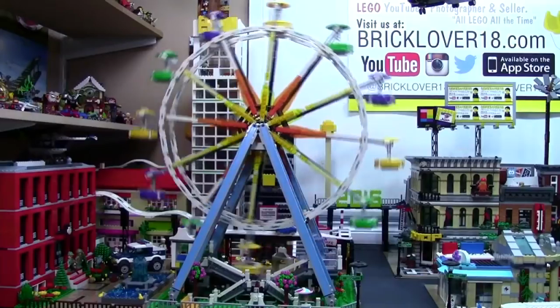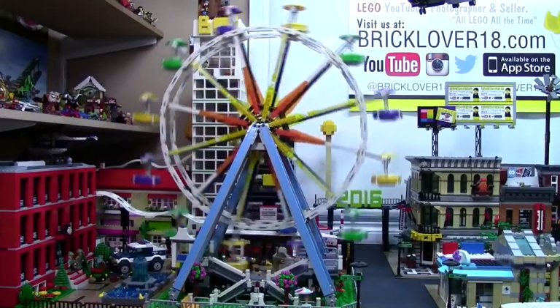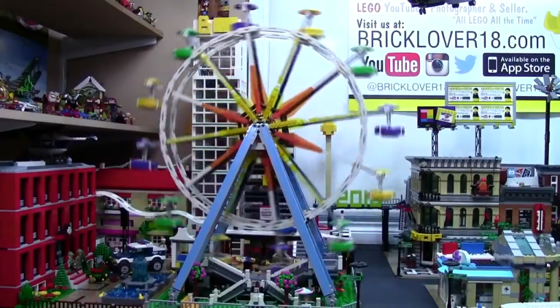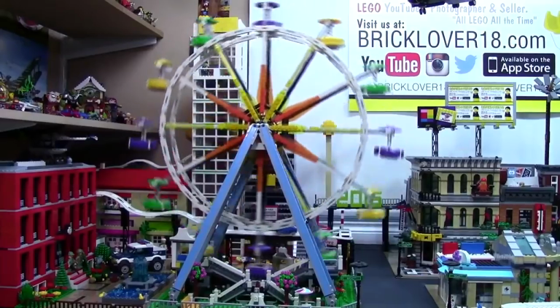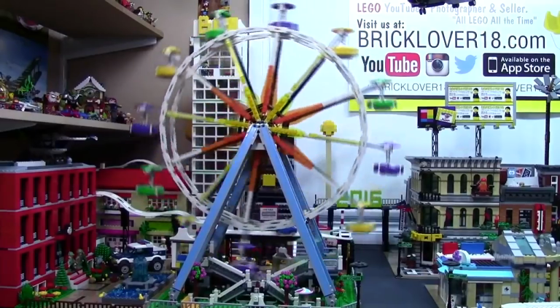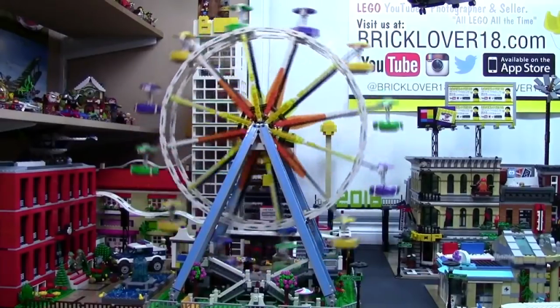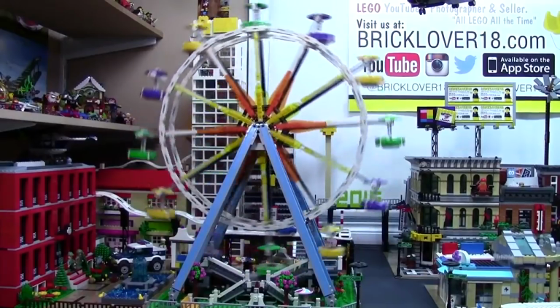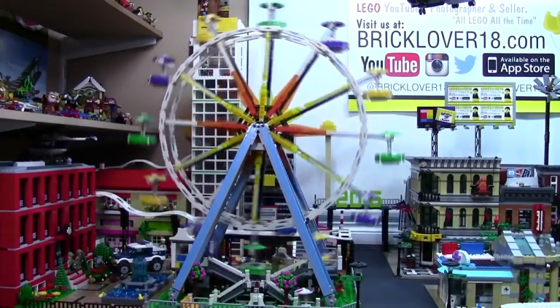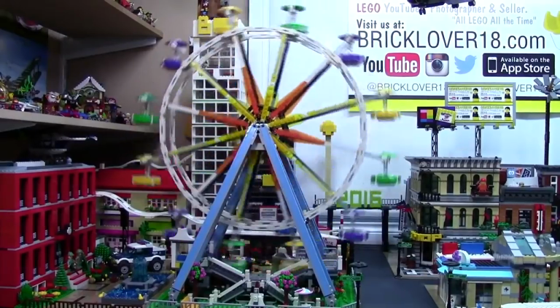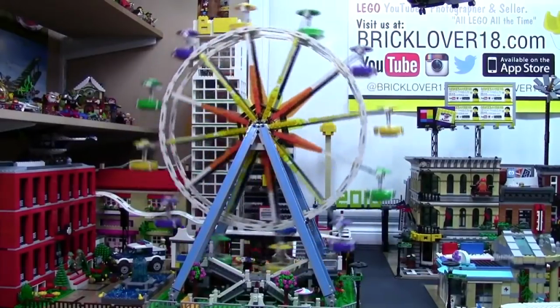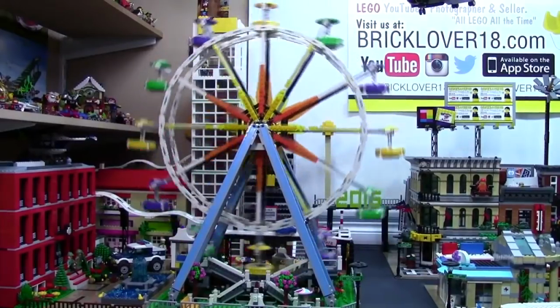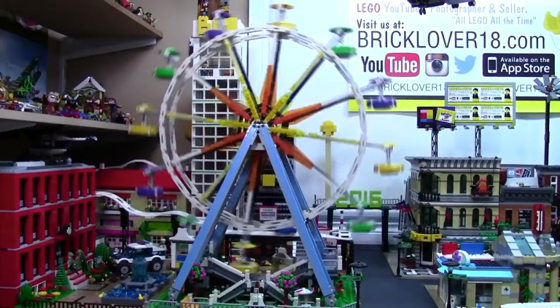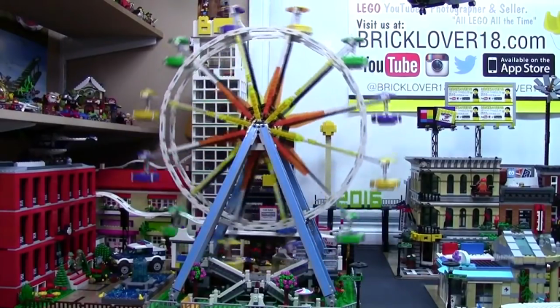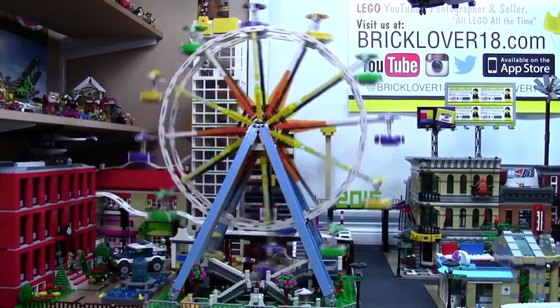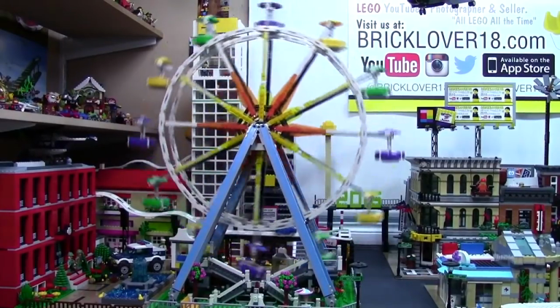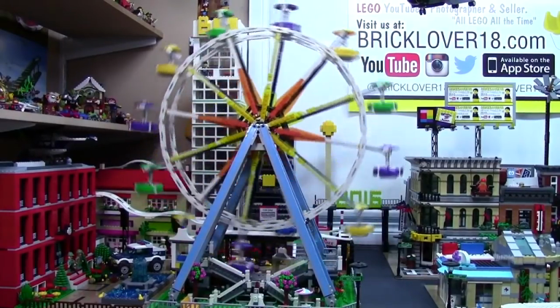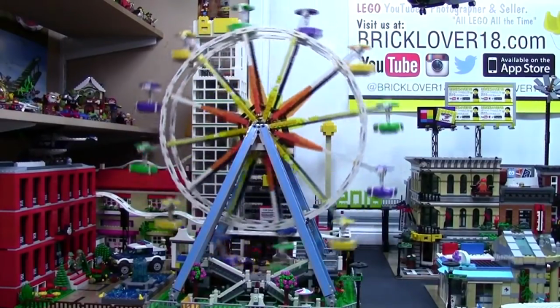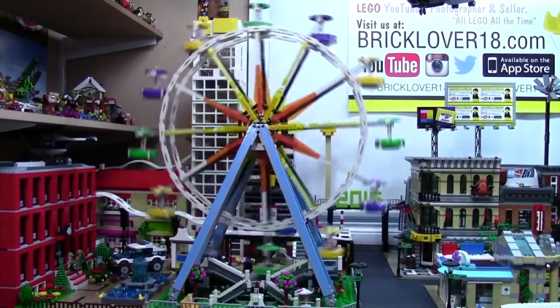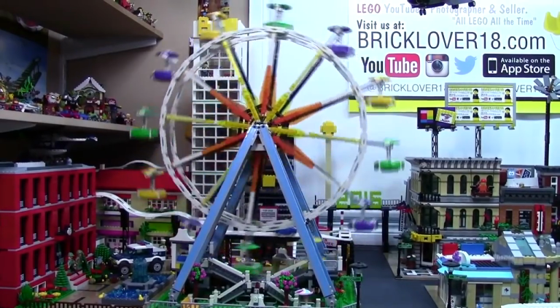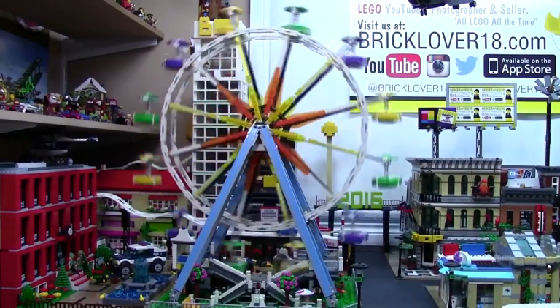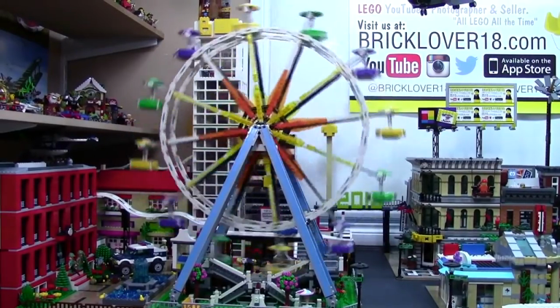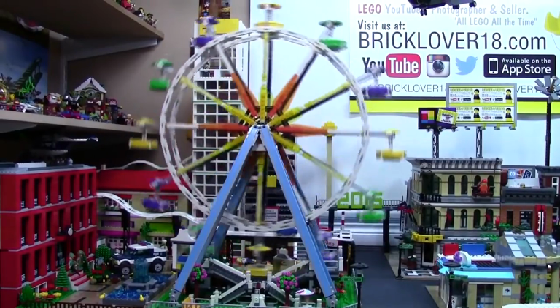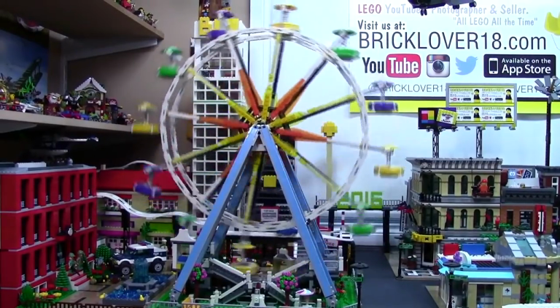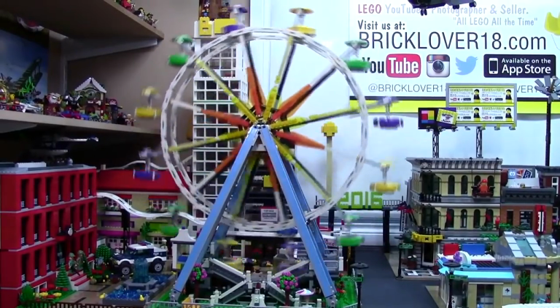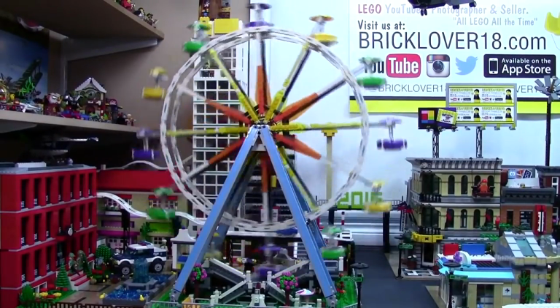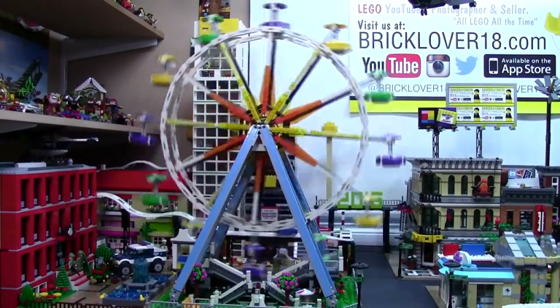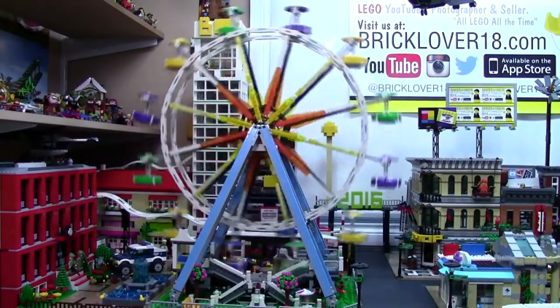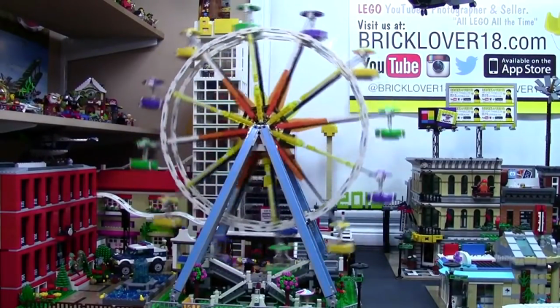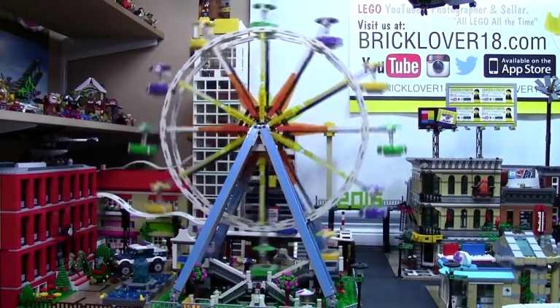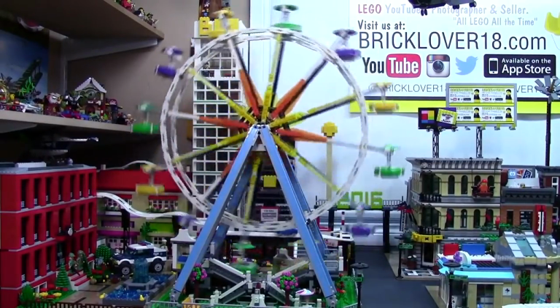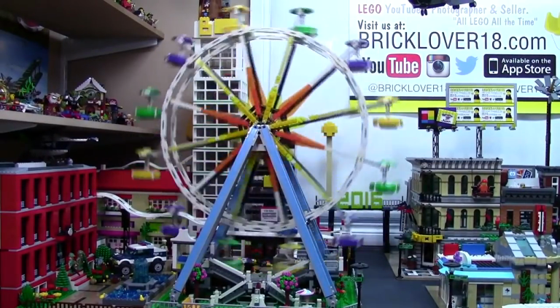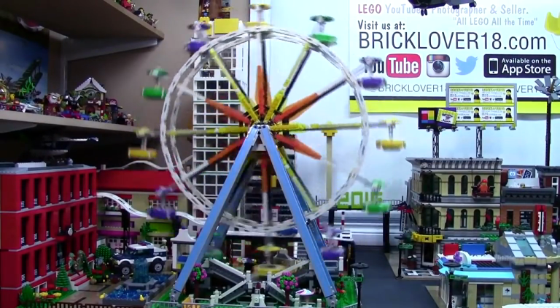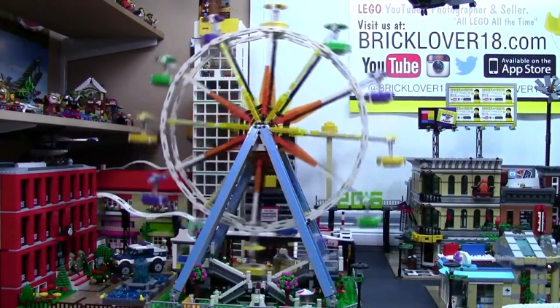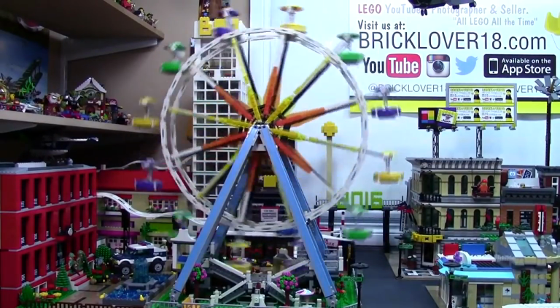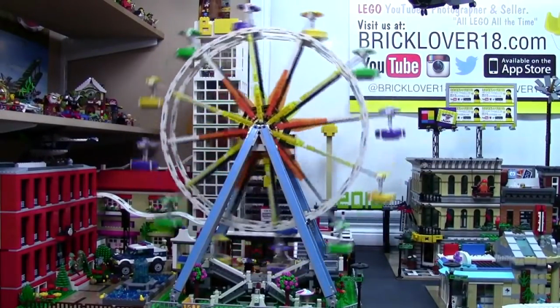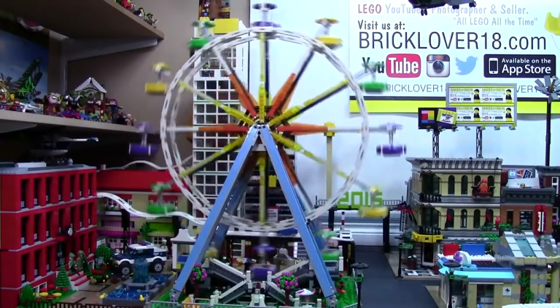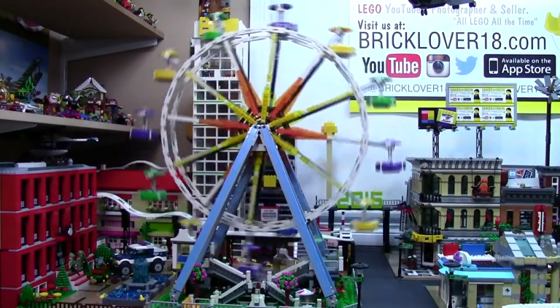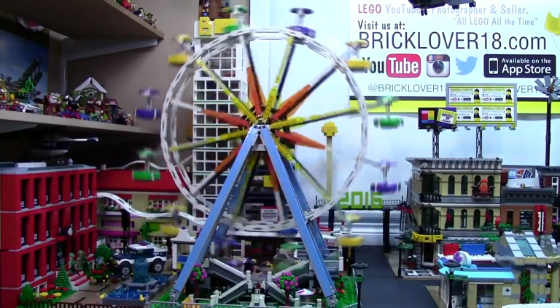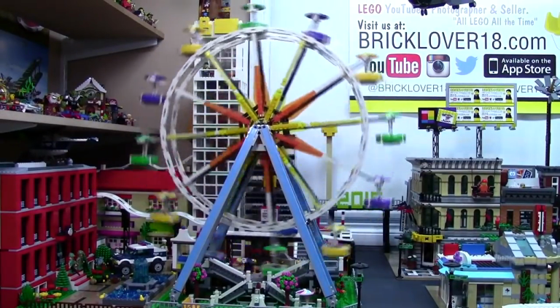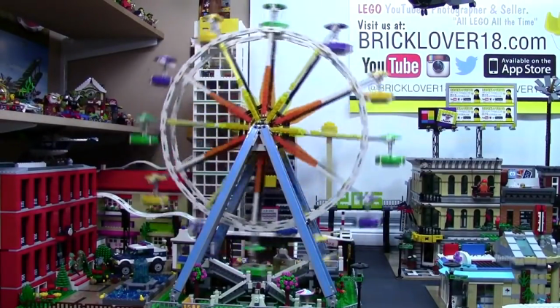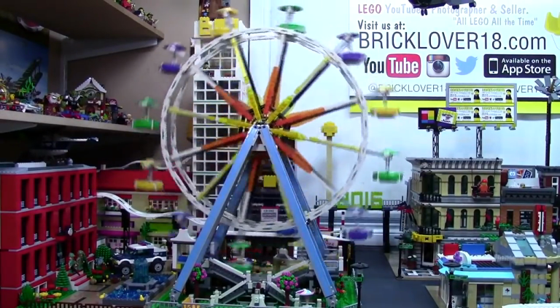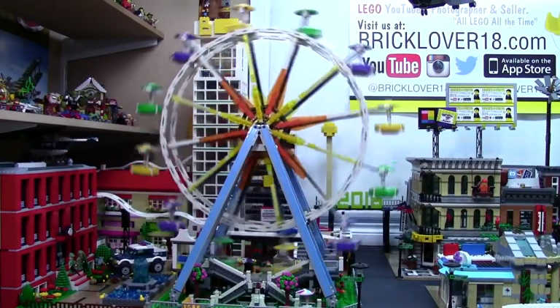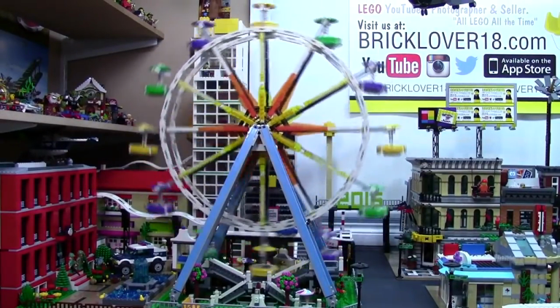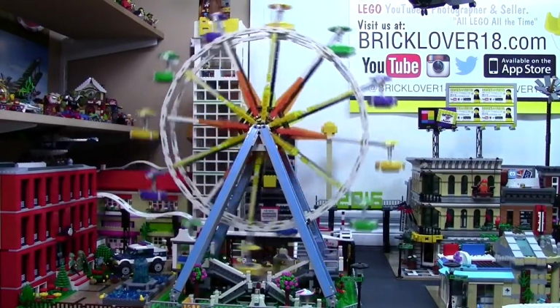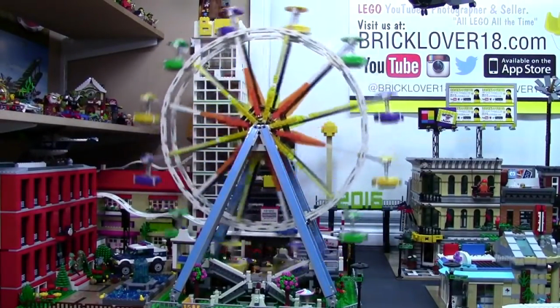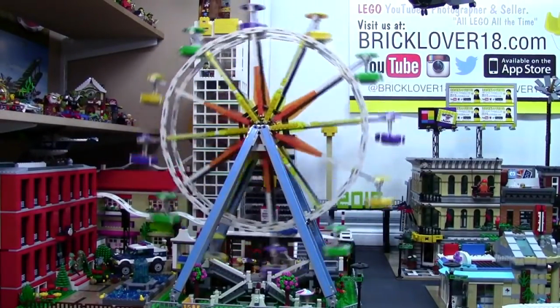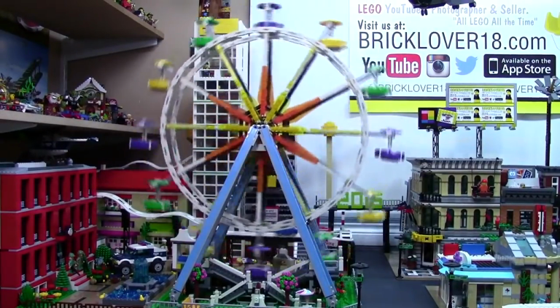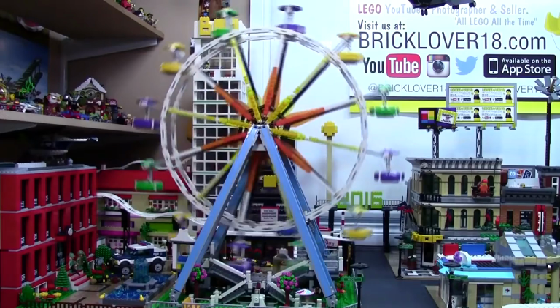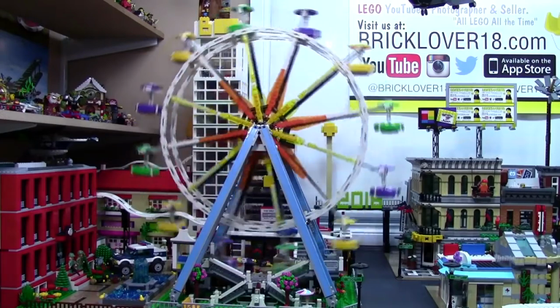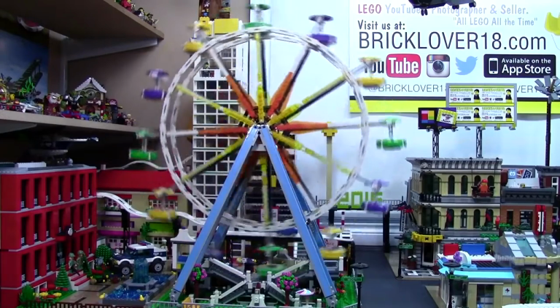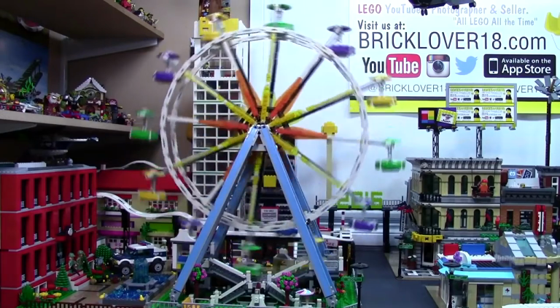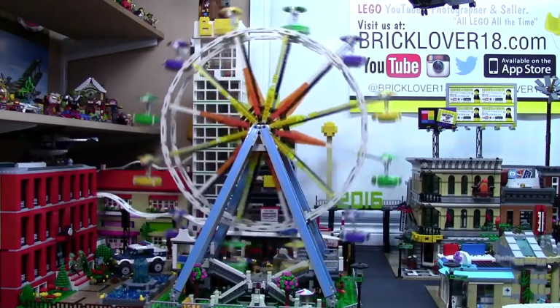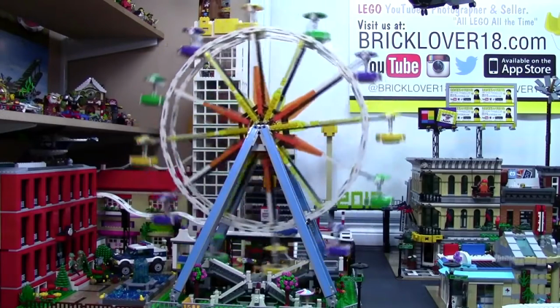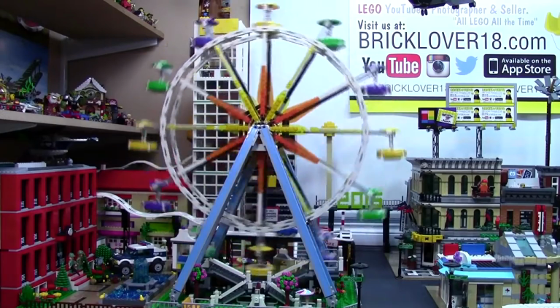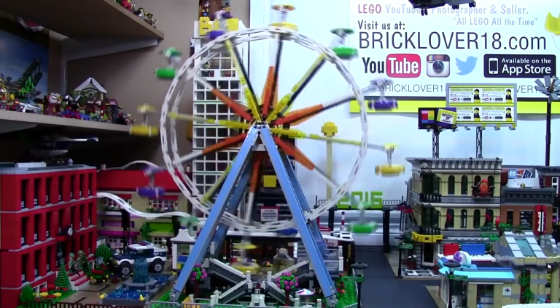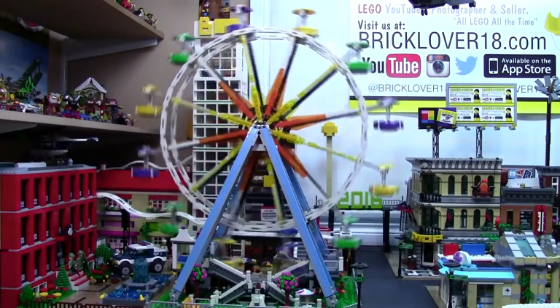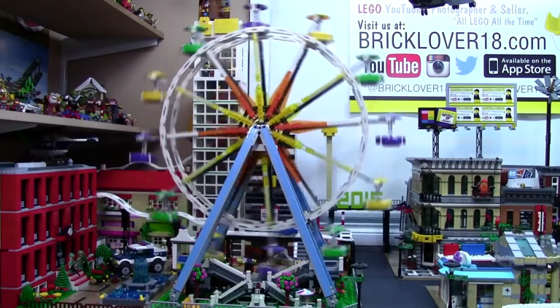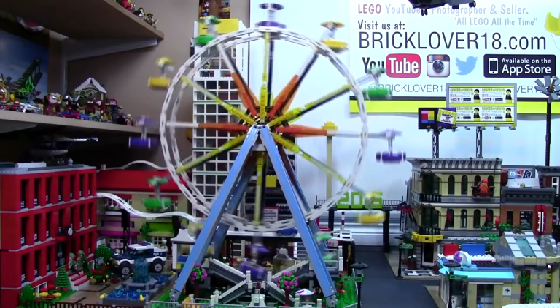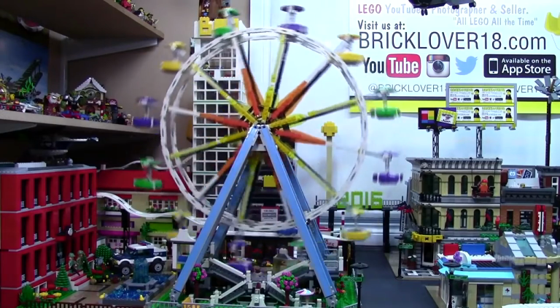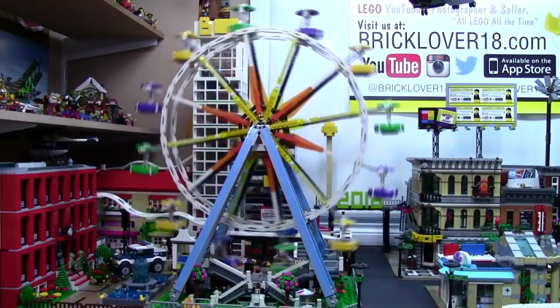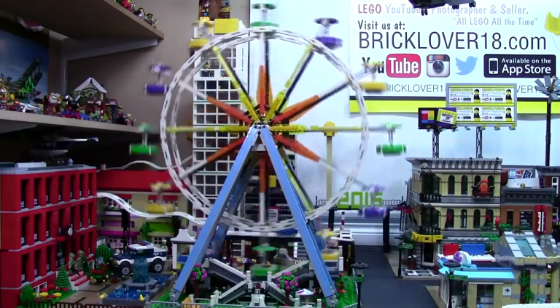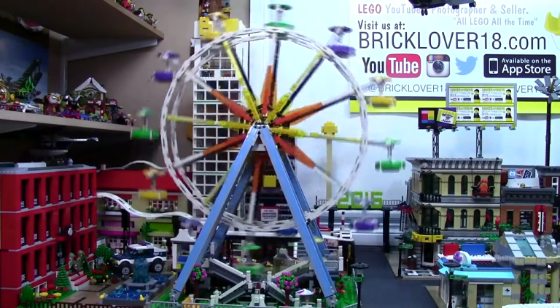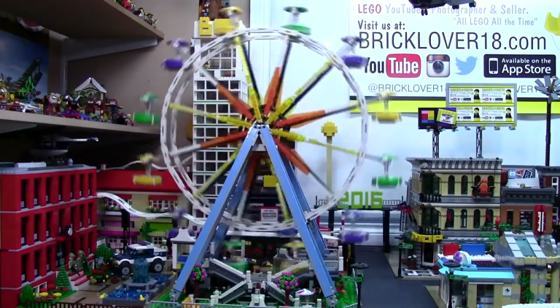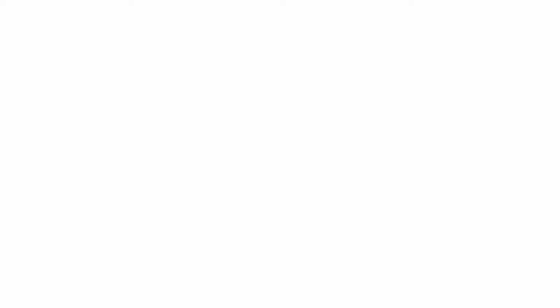Hey everybody, BrickLiverEatinger here today to show you how I motorized my LEGO Ferris wheel so that it spins by itself and just looks epic in my LEGO City.